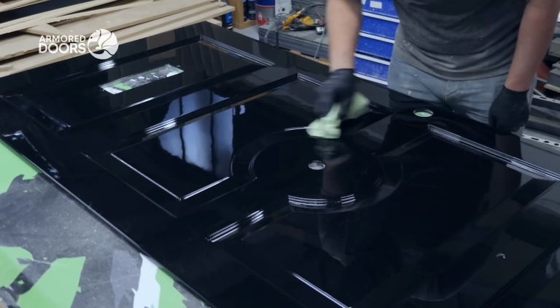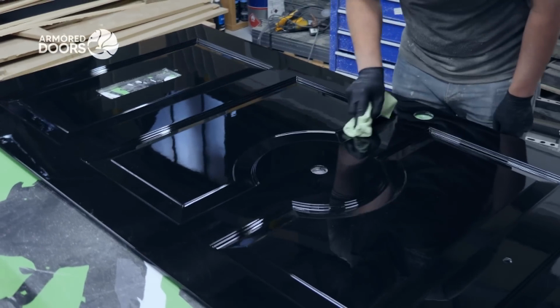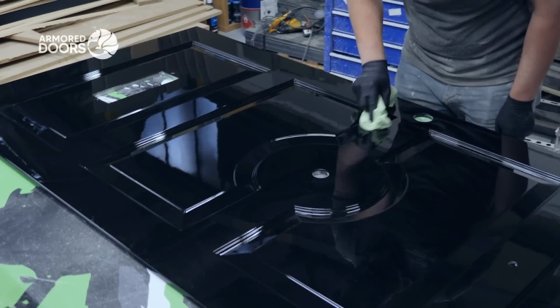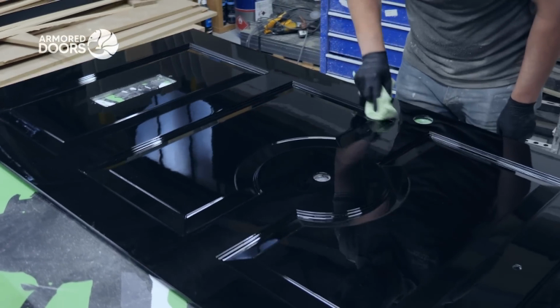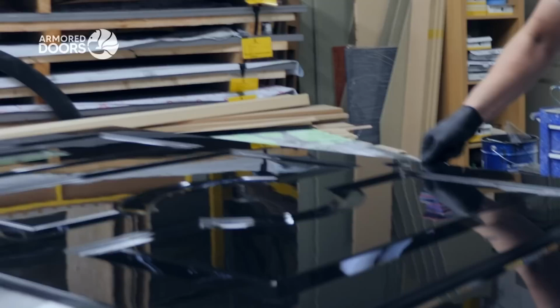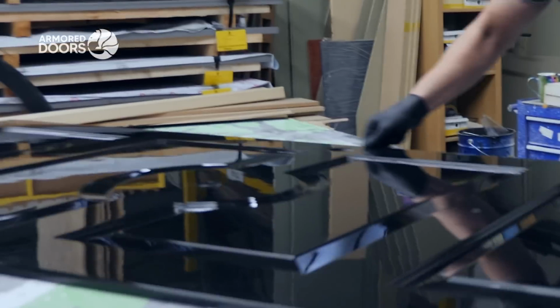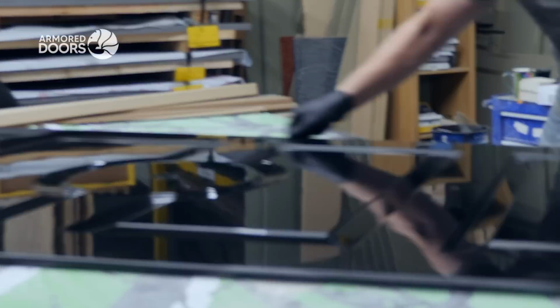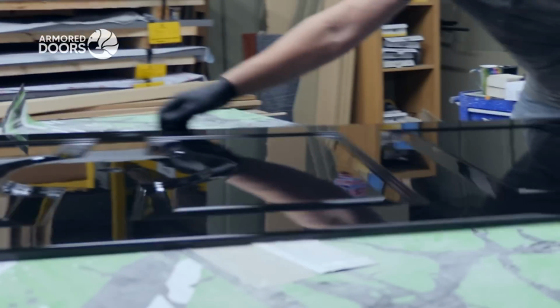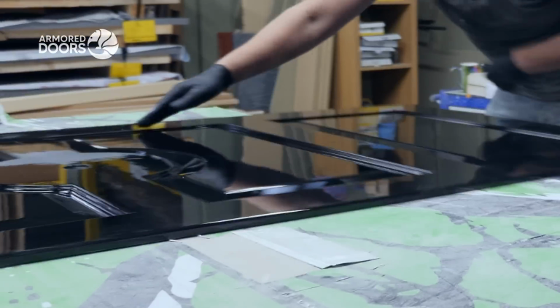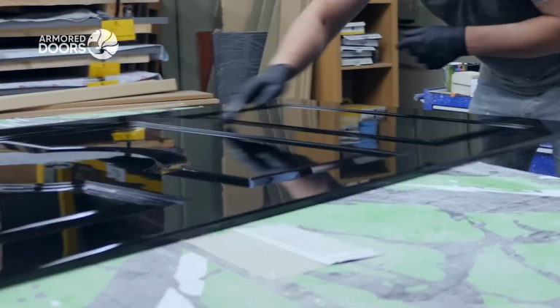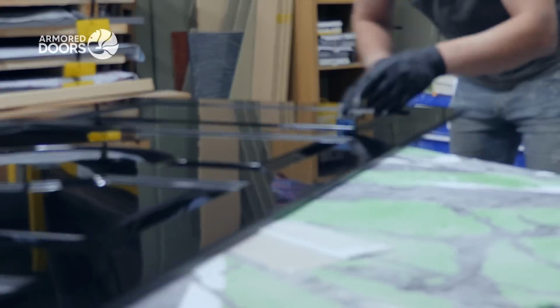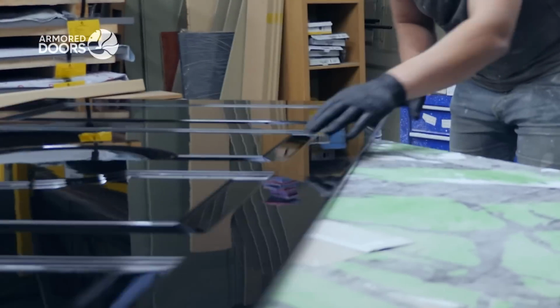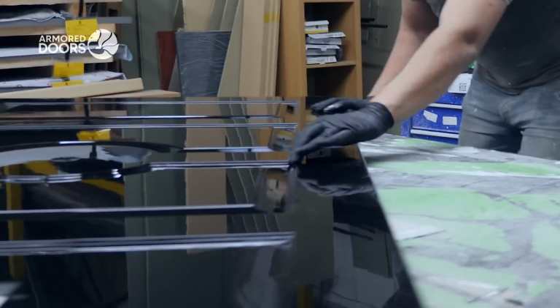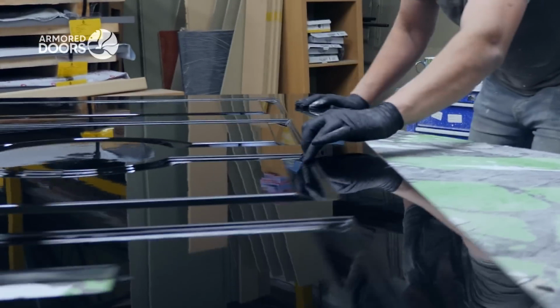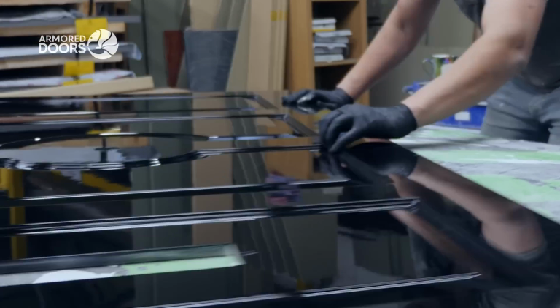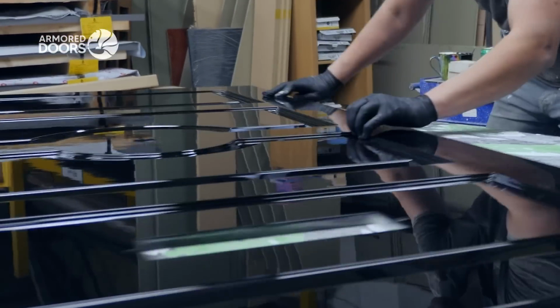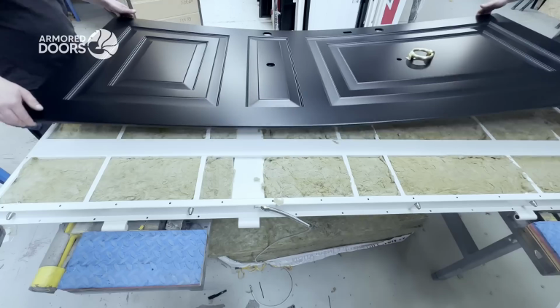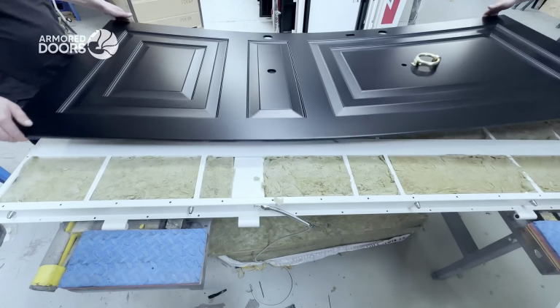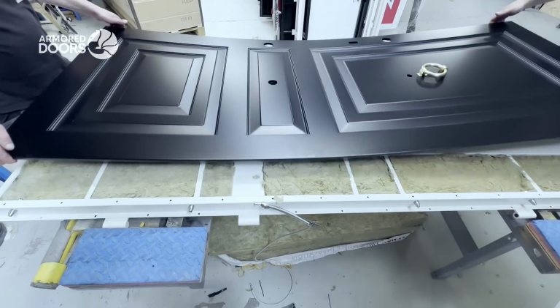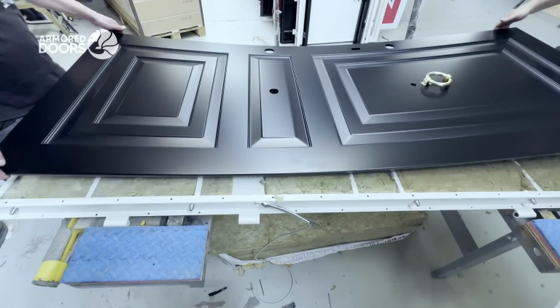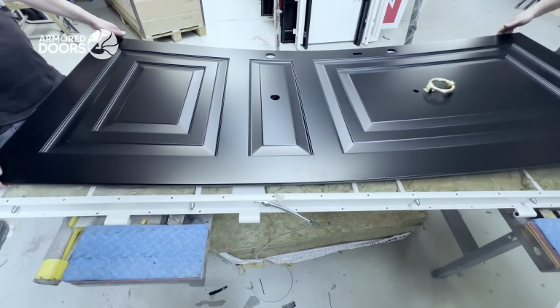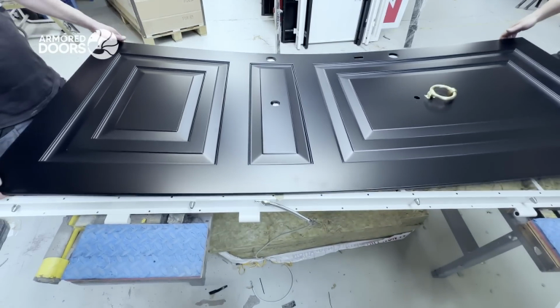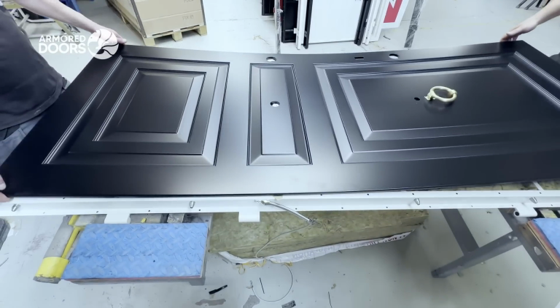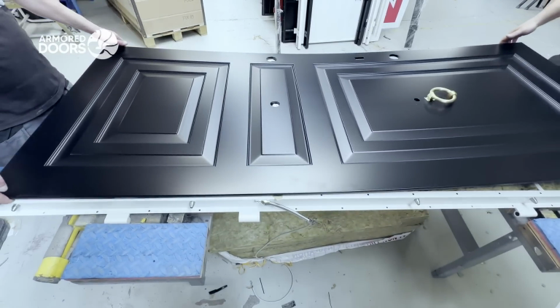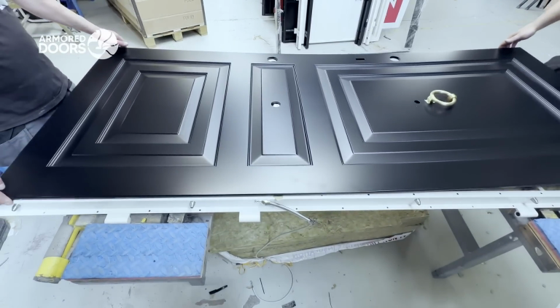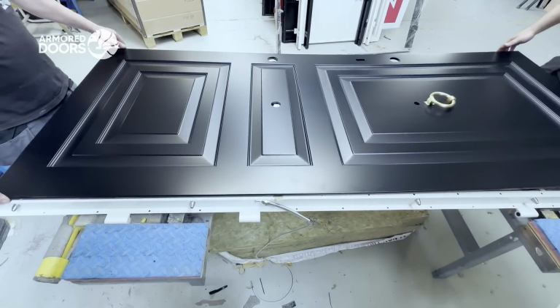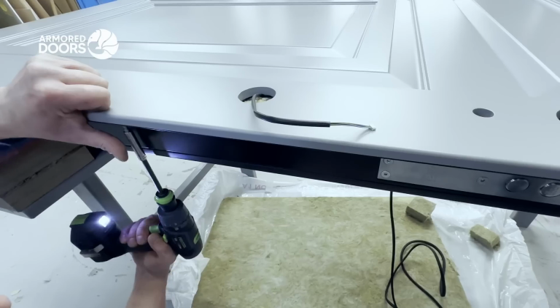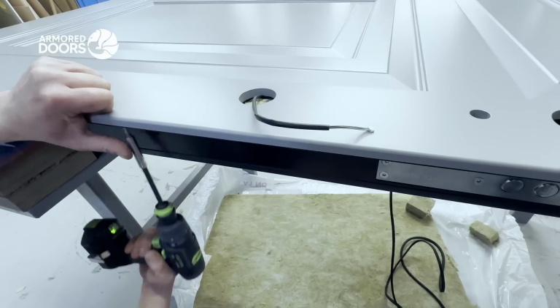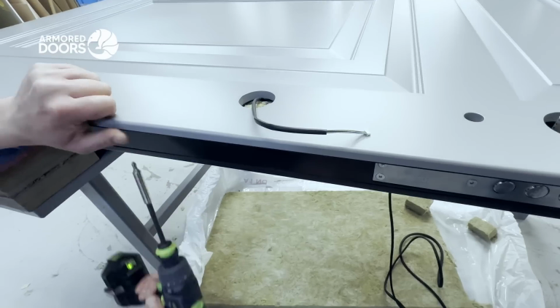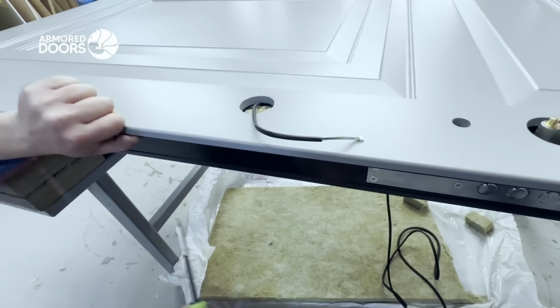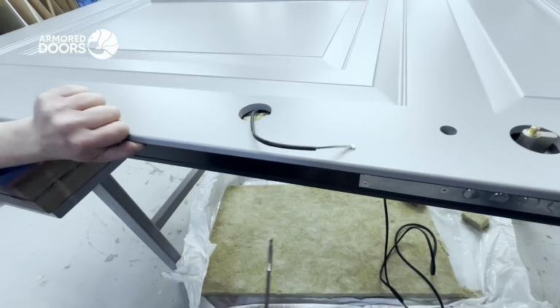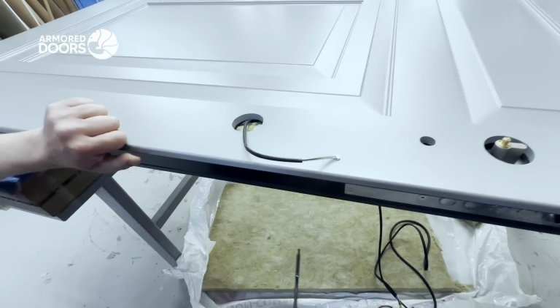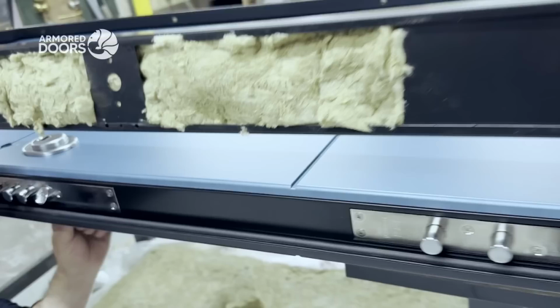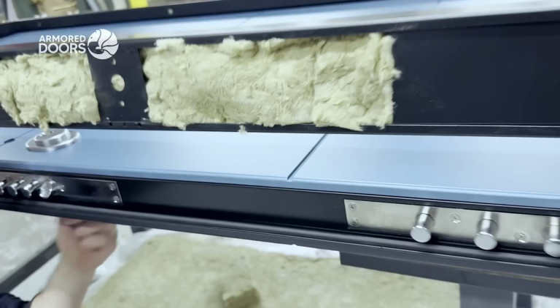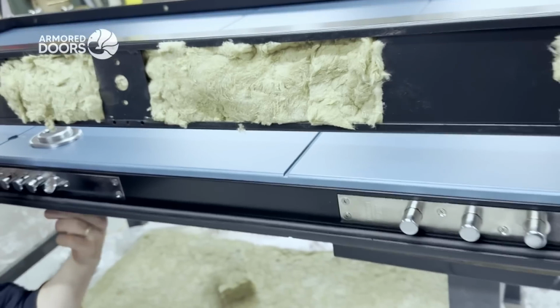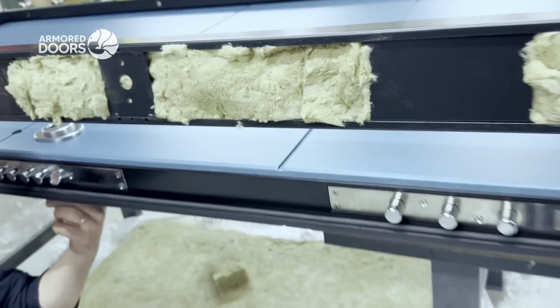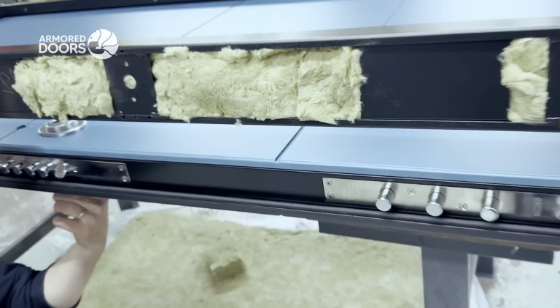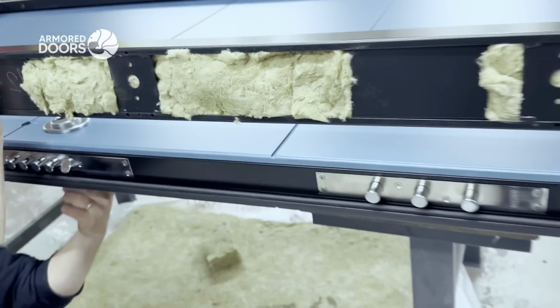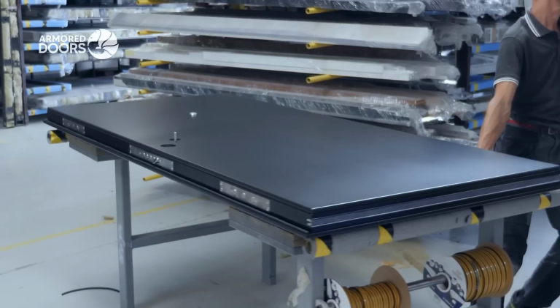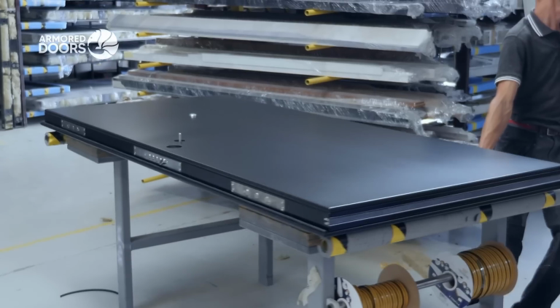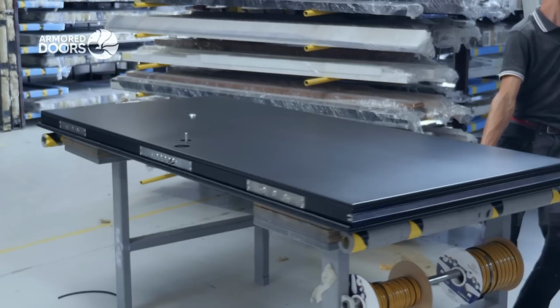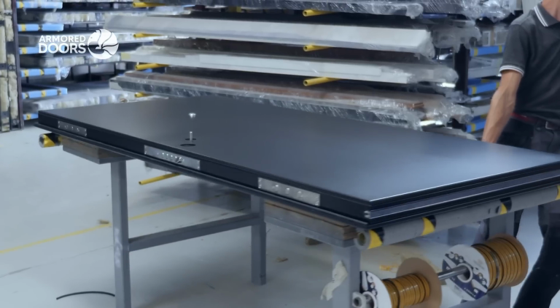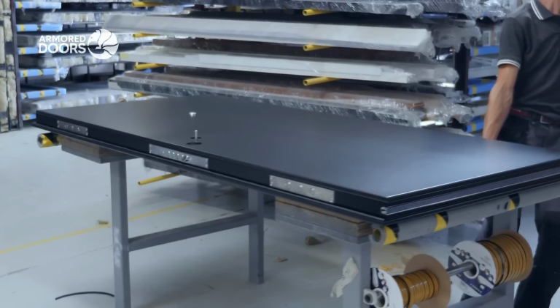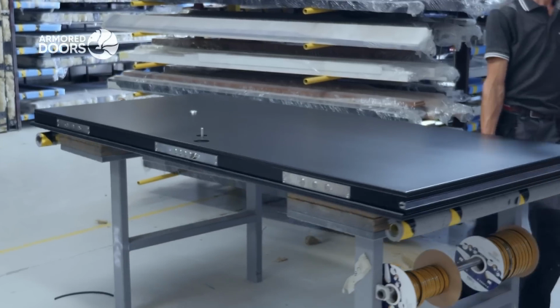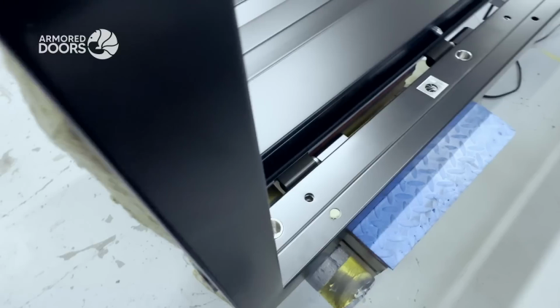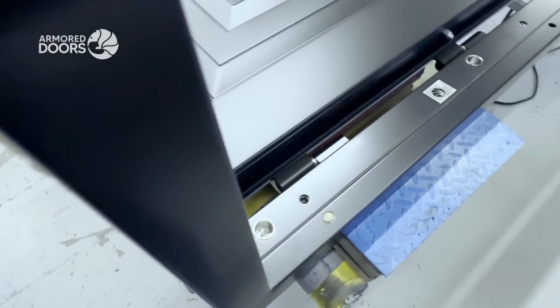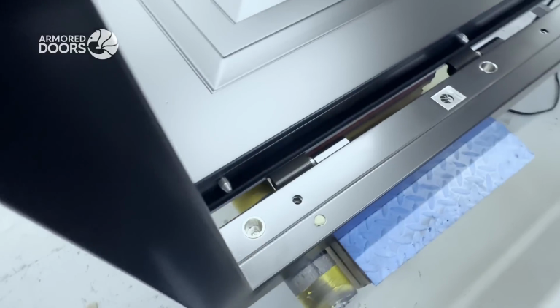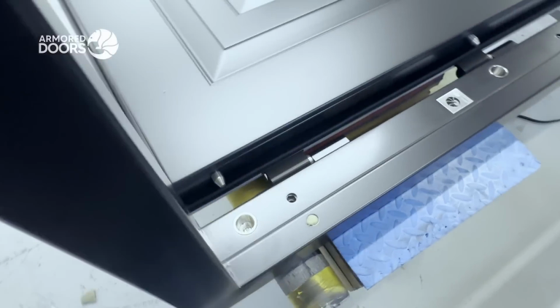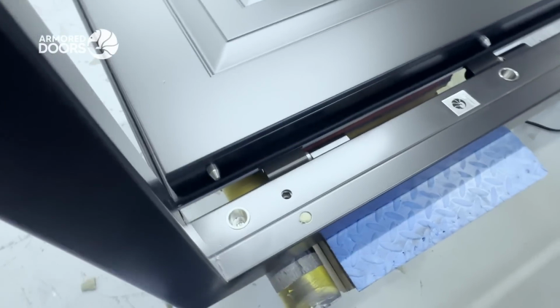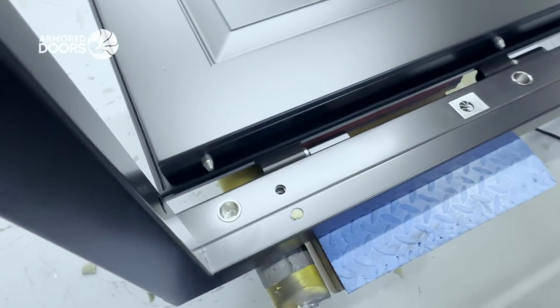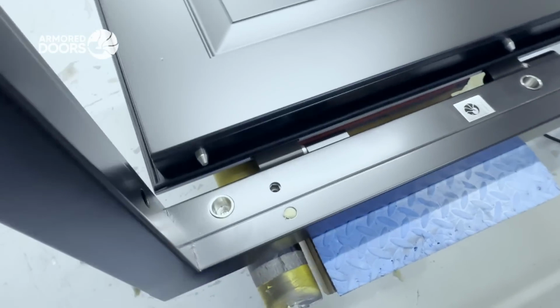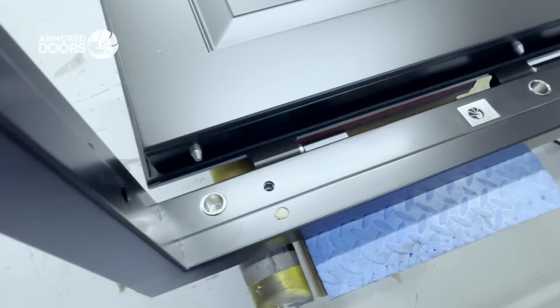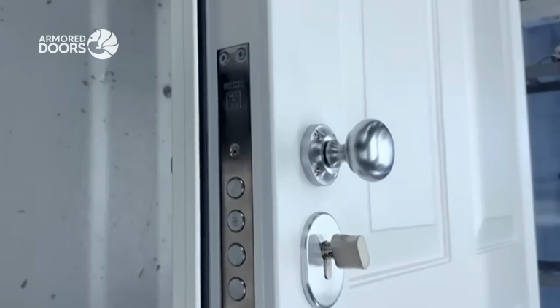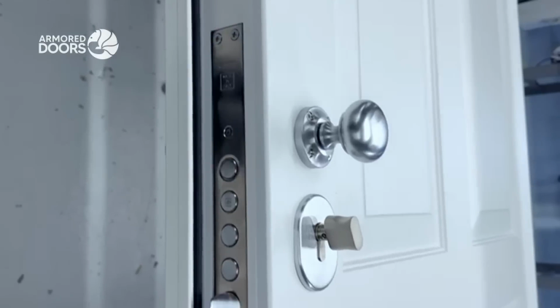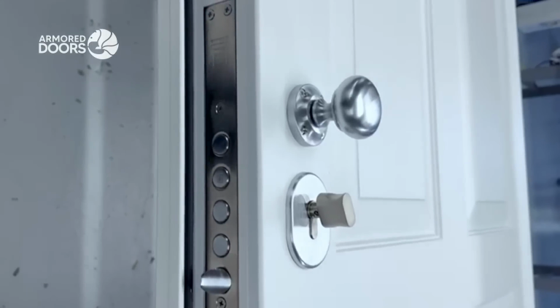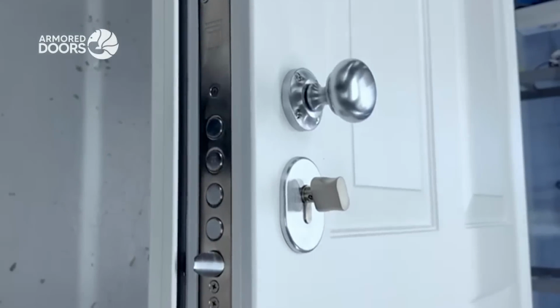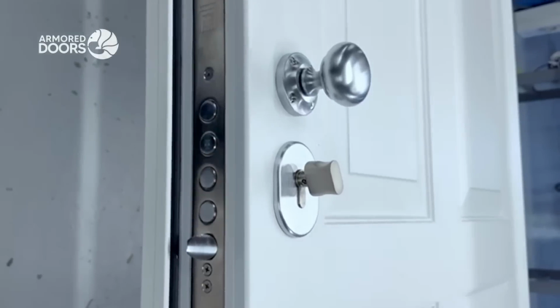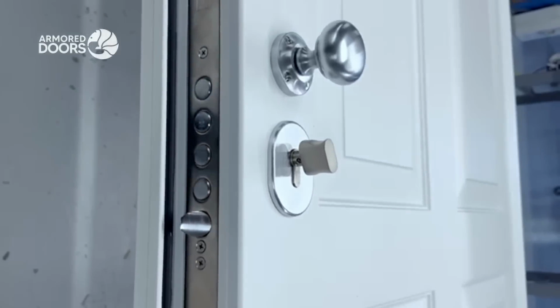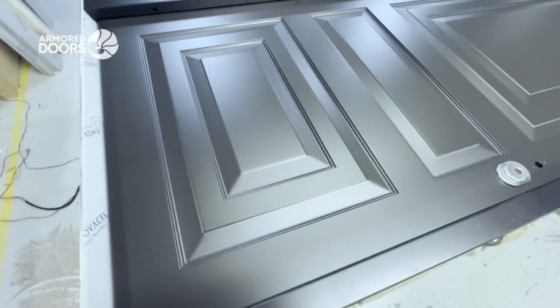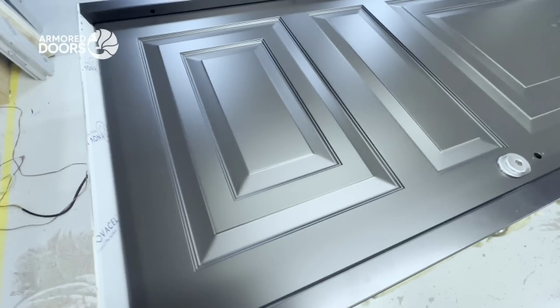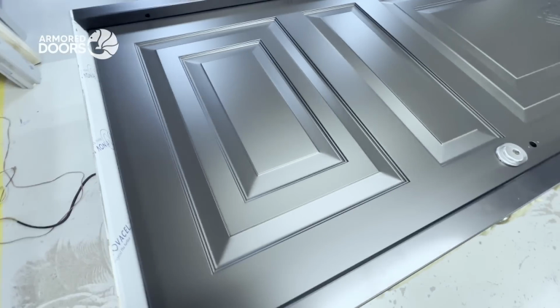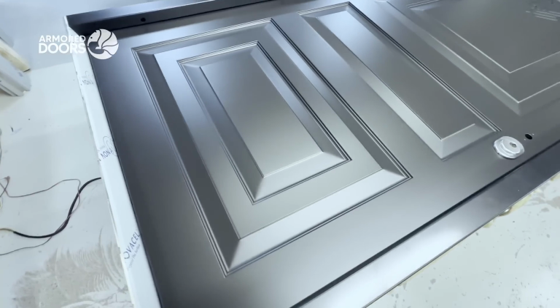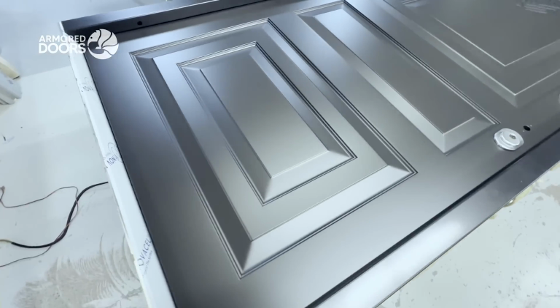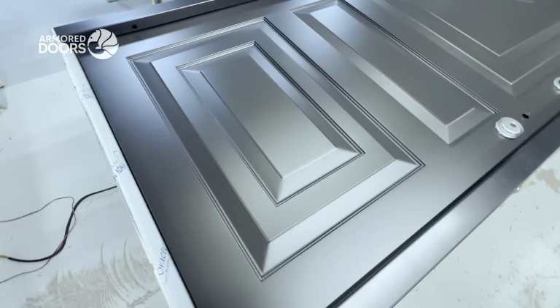Finally, elegance meets resilience as the panel is seamlessly fitted onto the steel structure, with every screw locking them together.